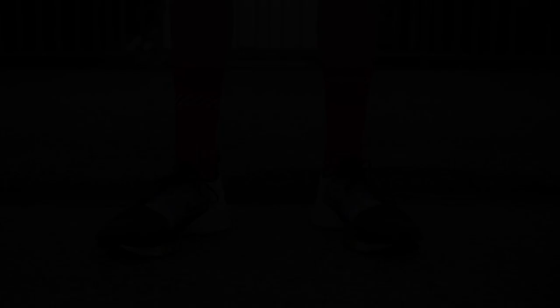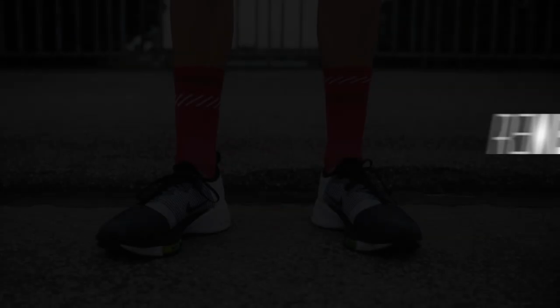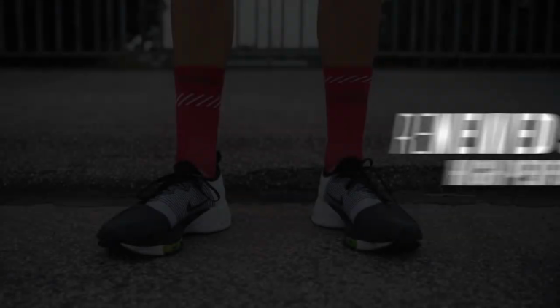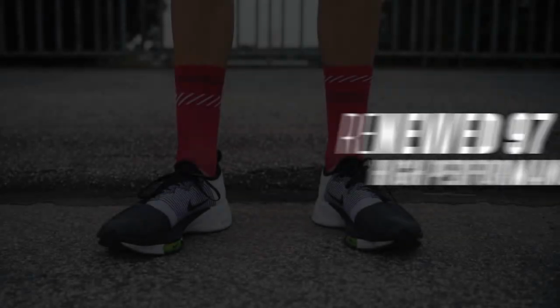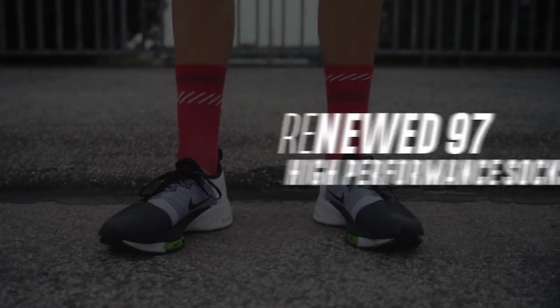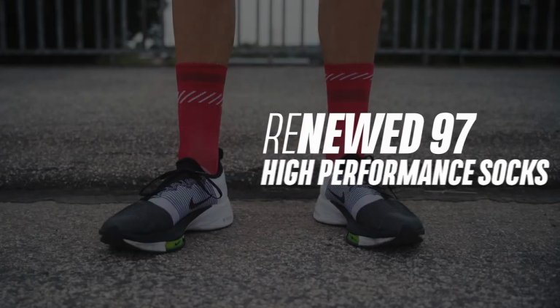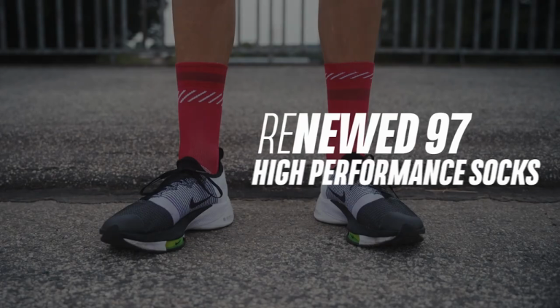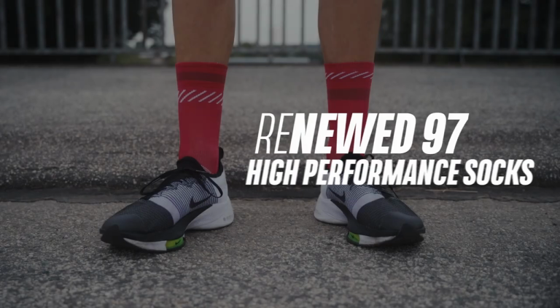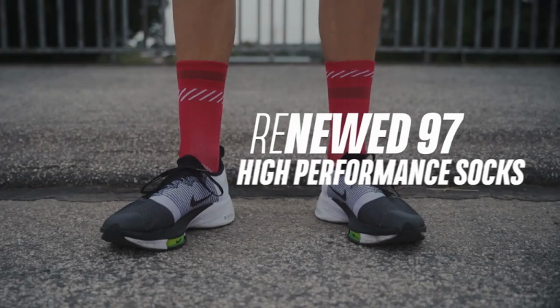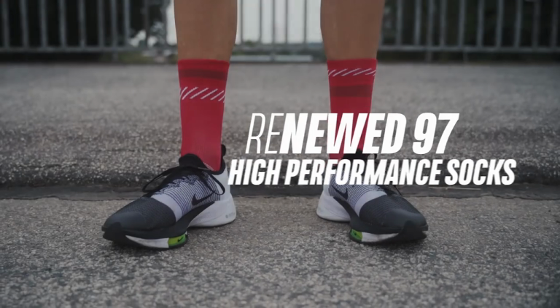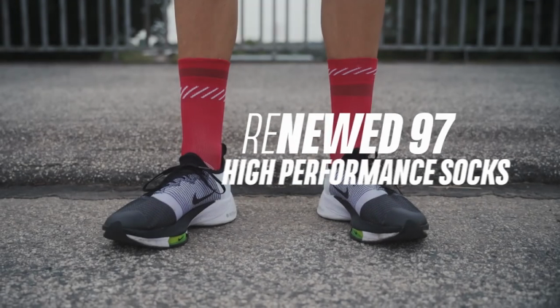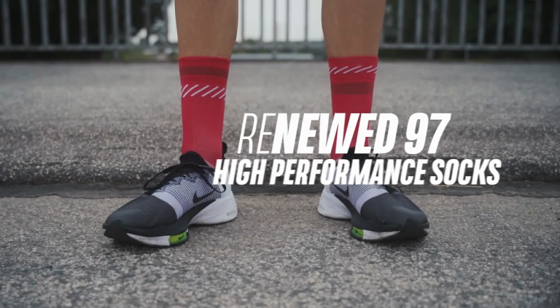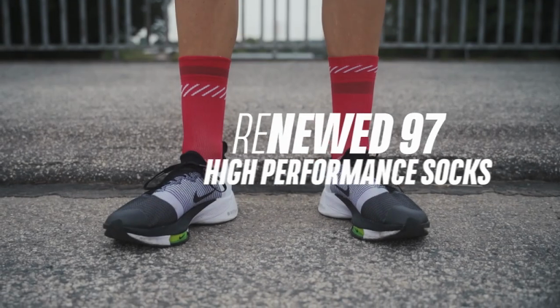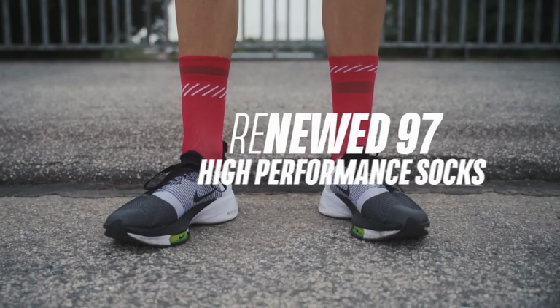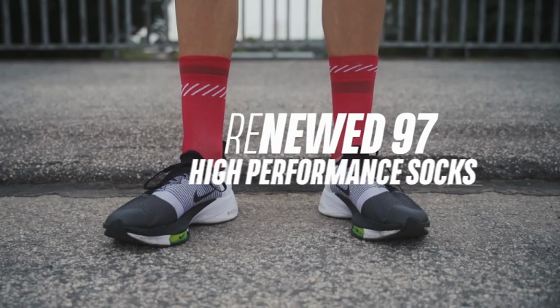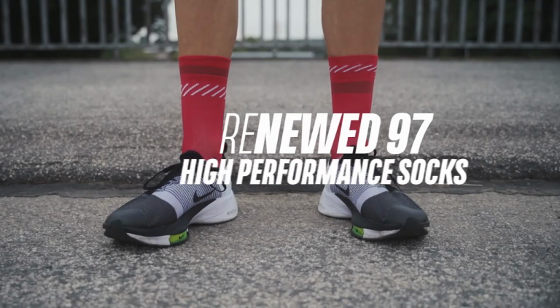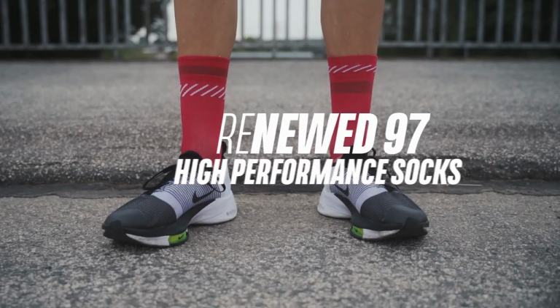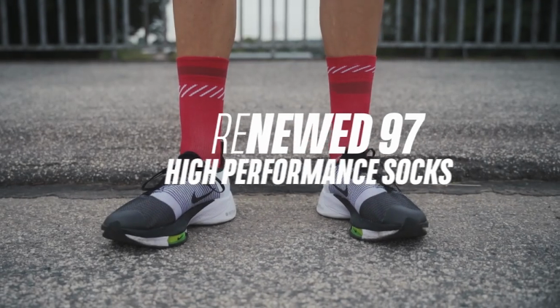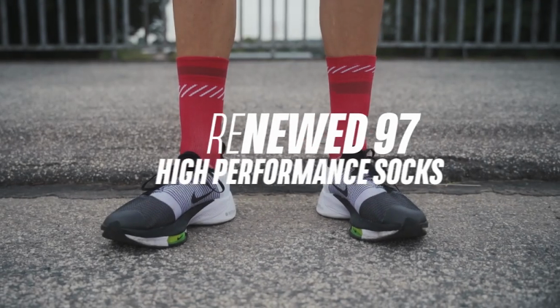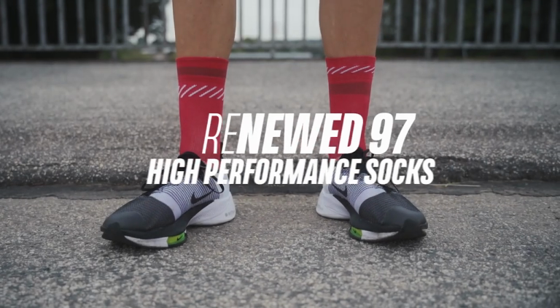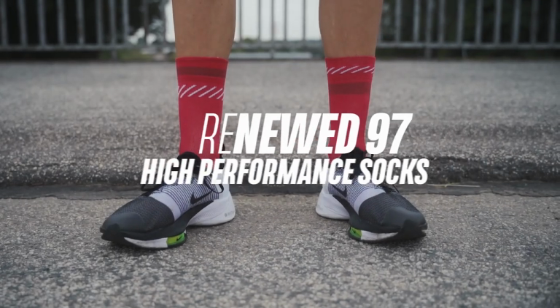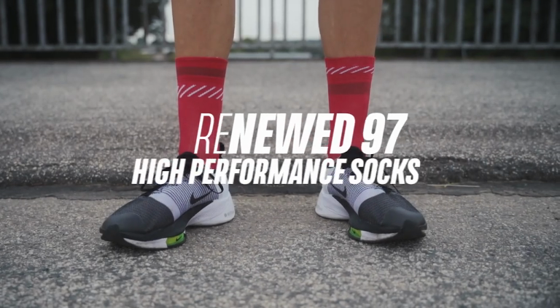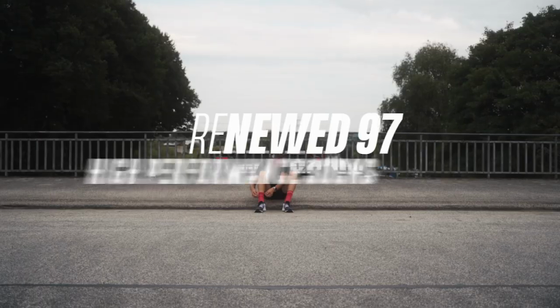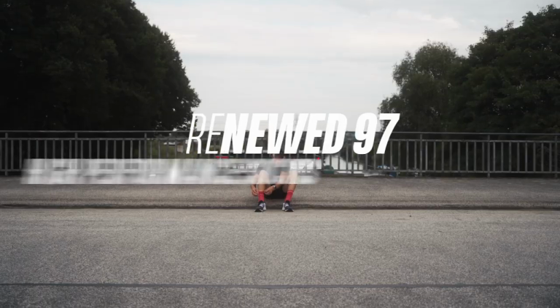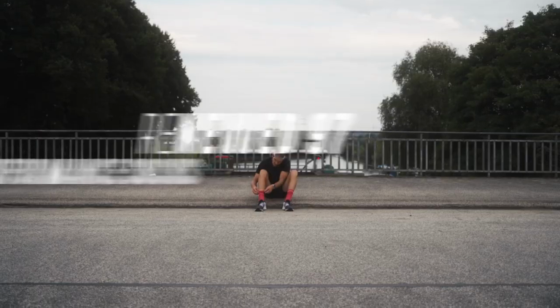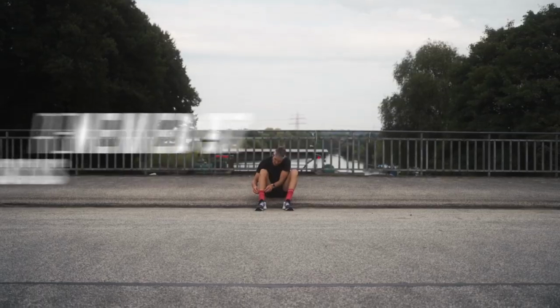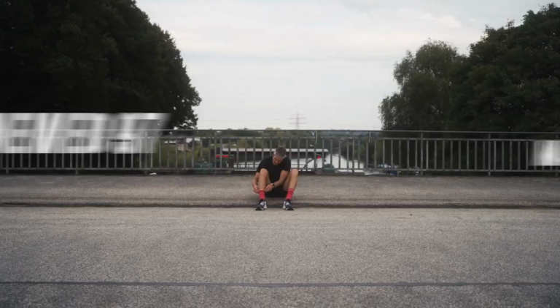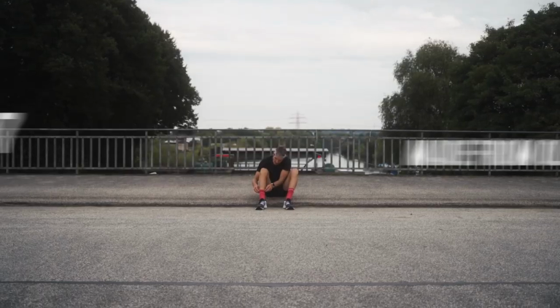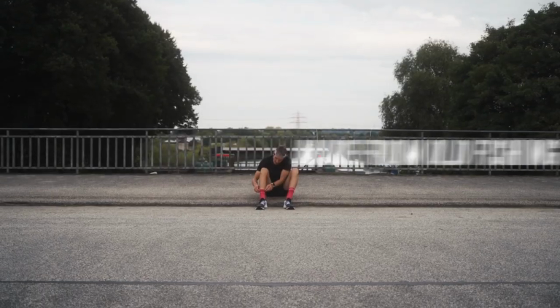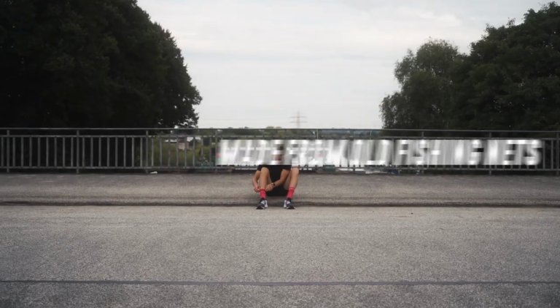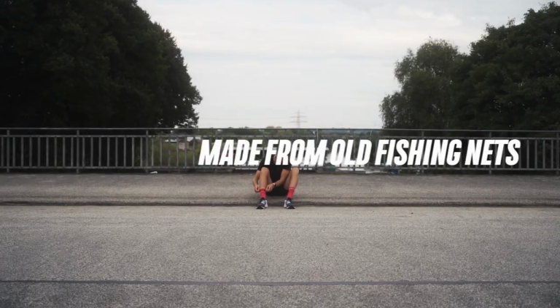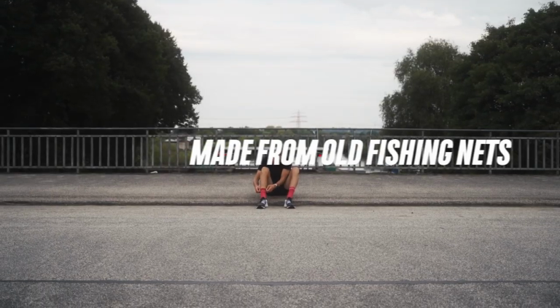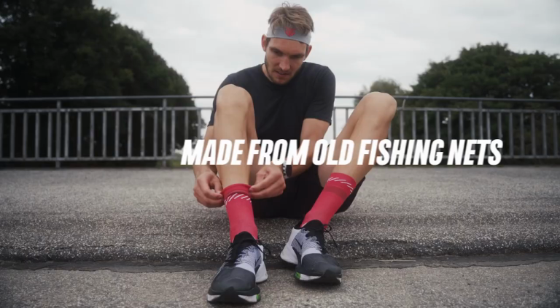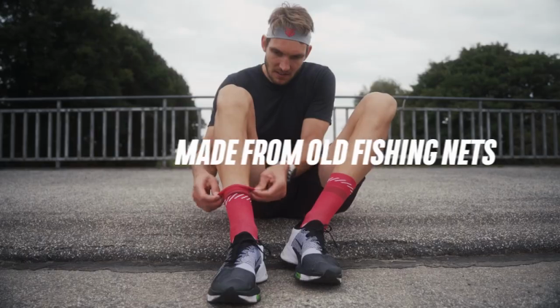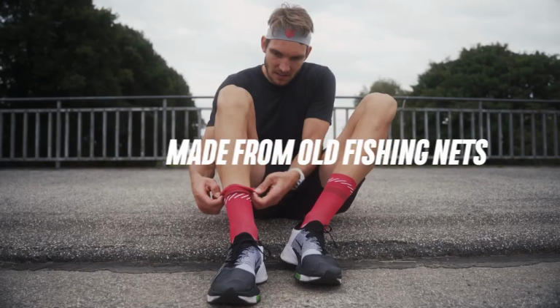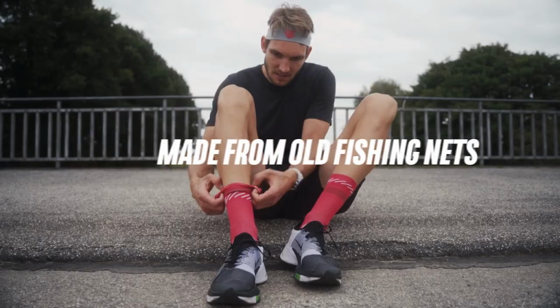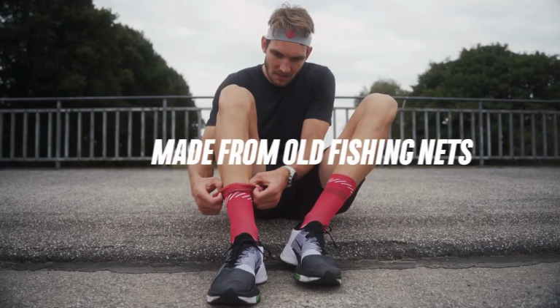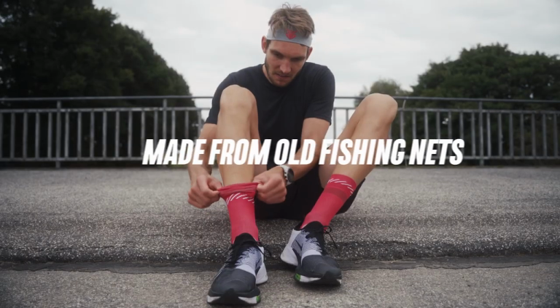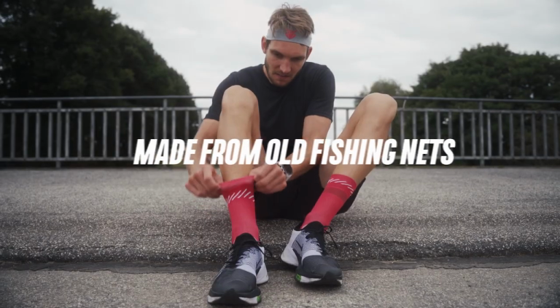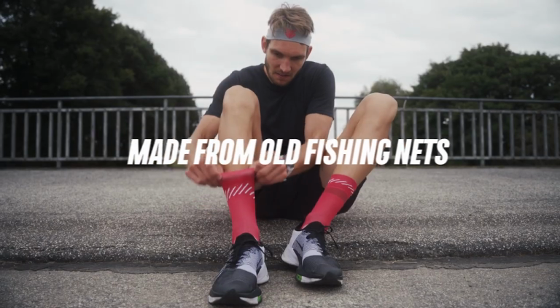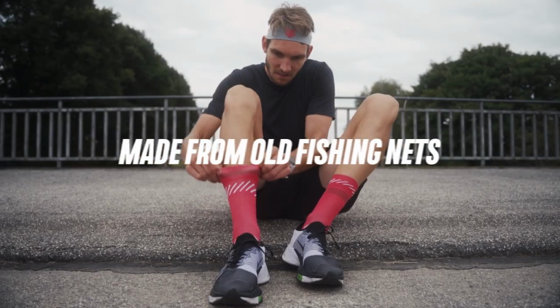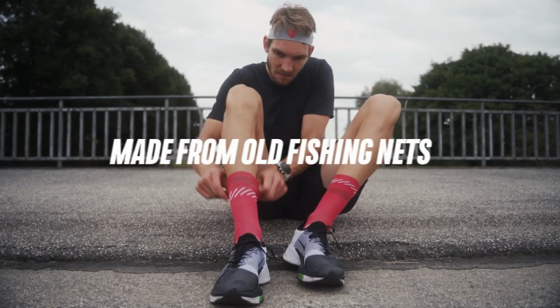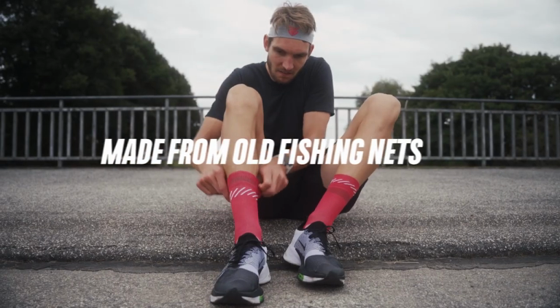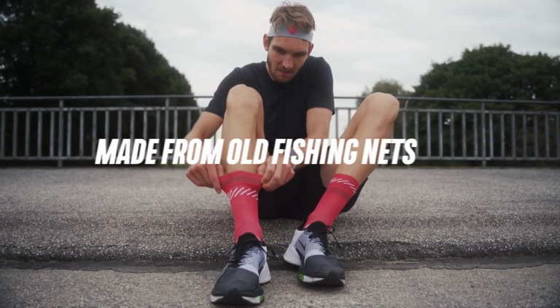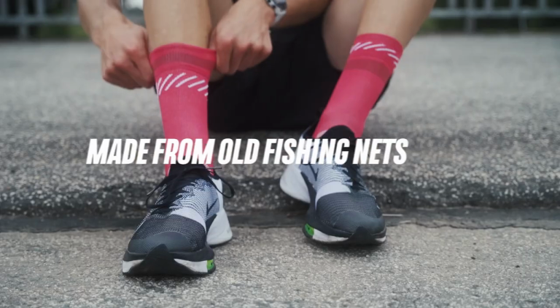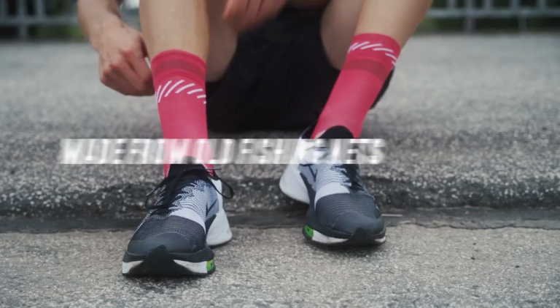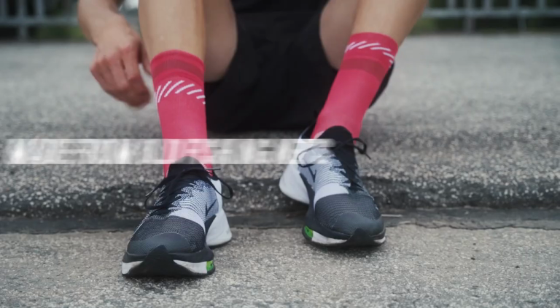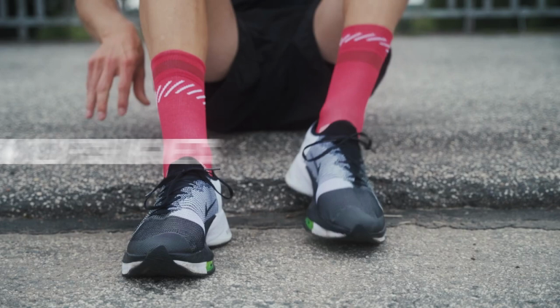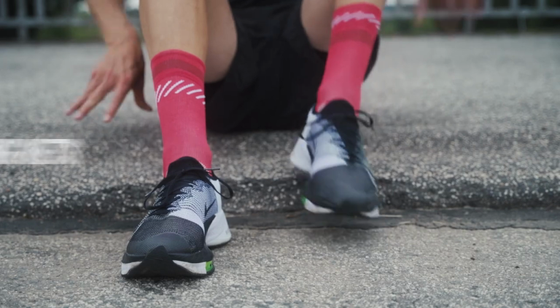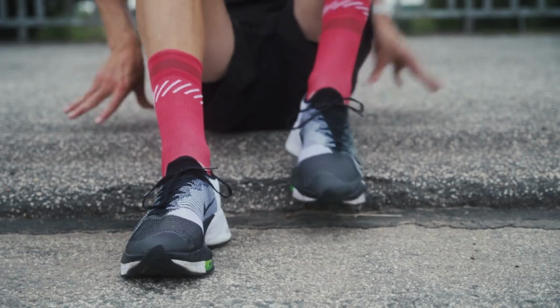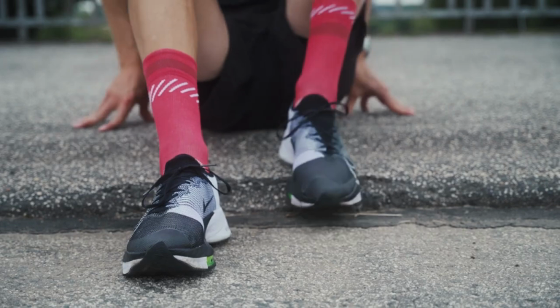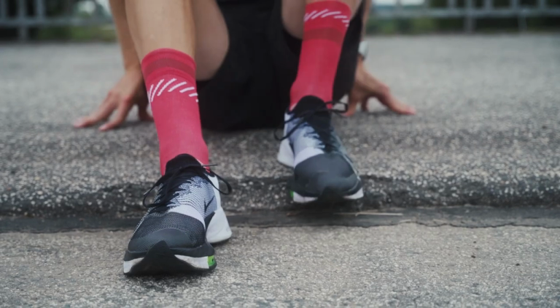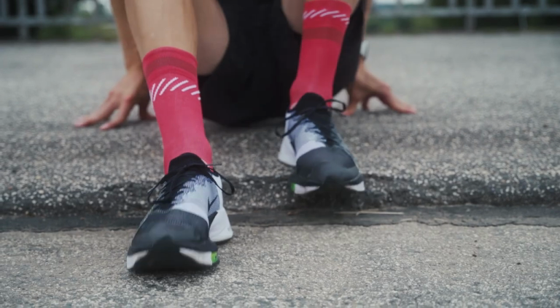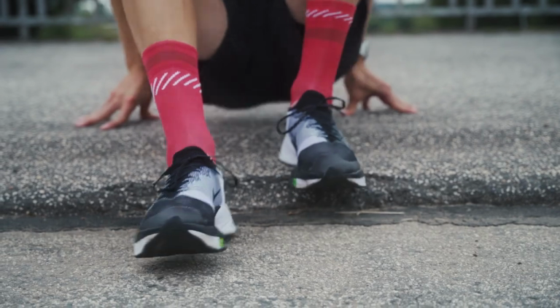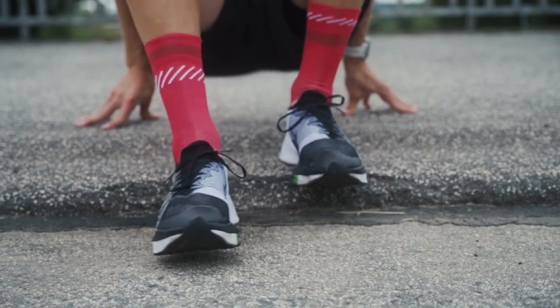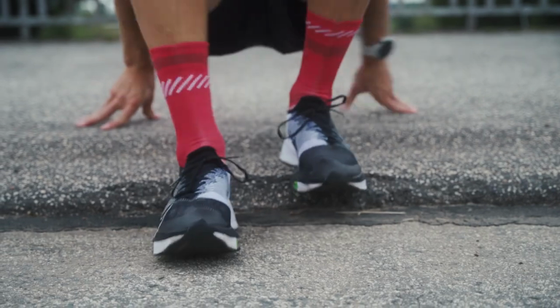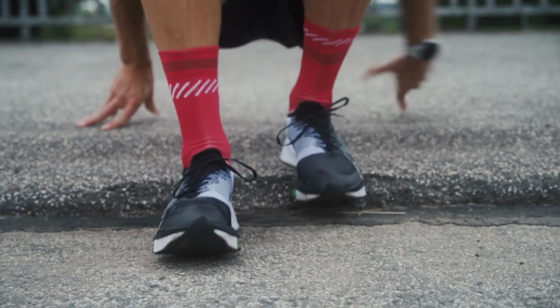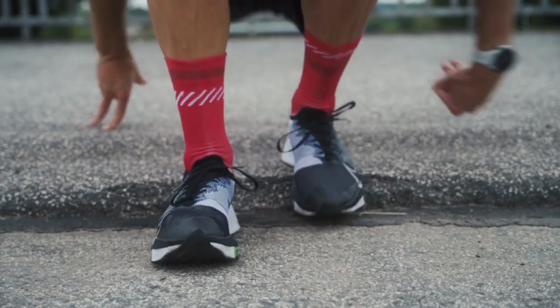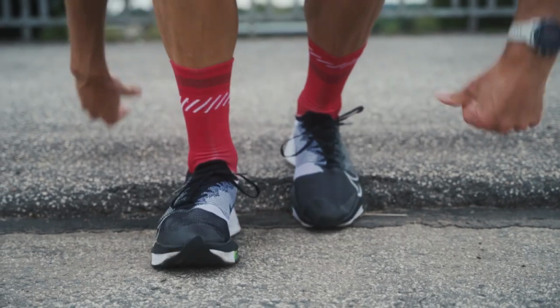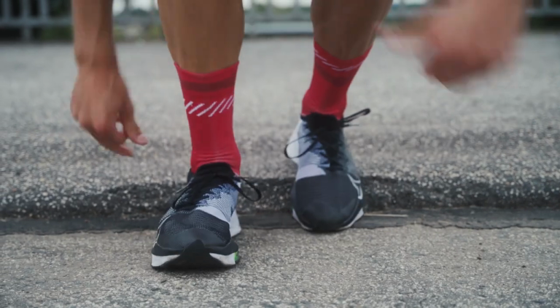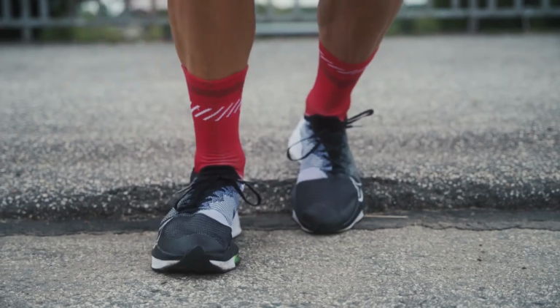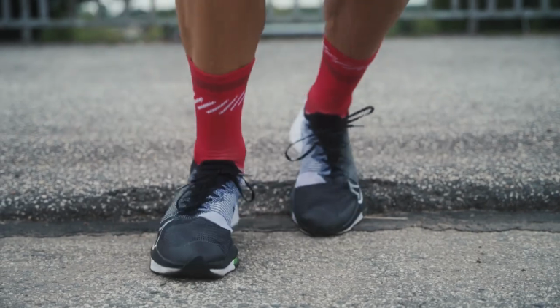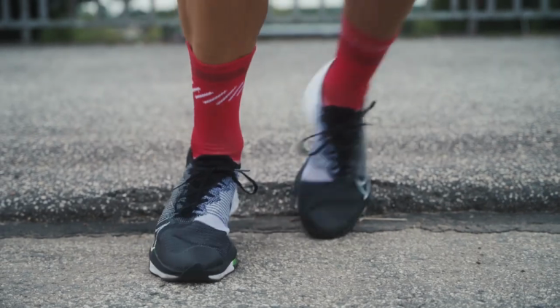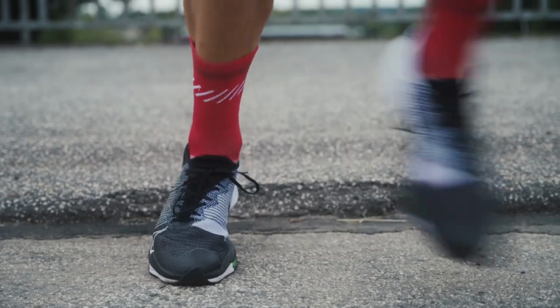I'm Alex and these sports socks are made out of ocean waste. You don't believe me? We will tell you the whole story now.